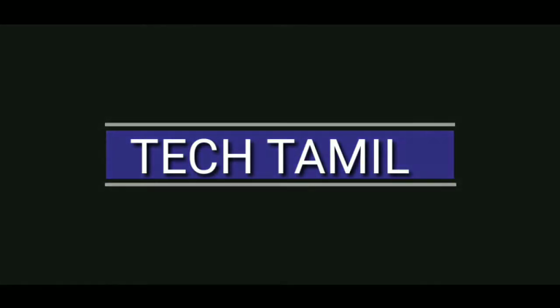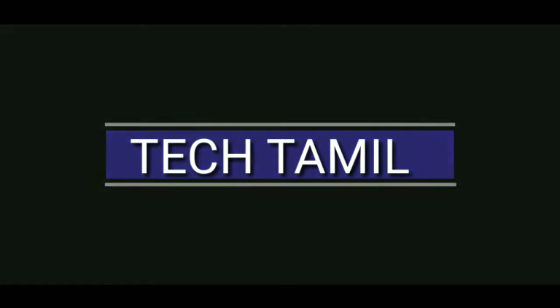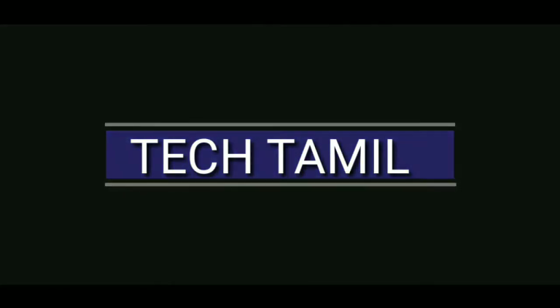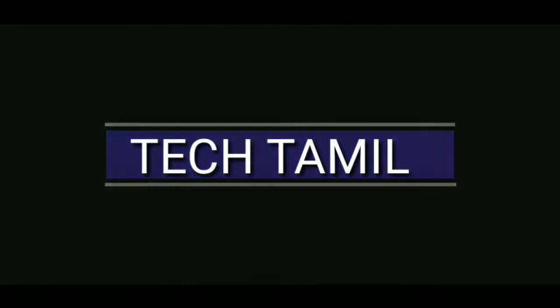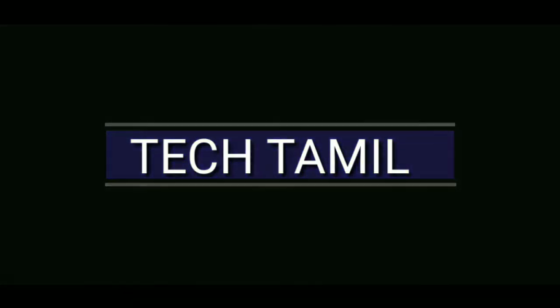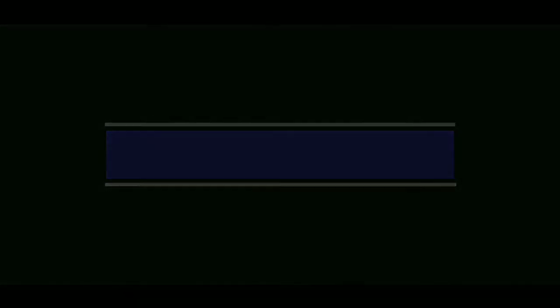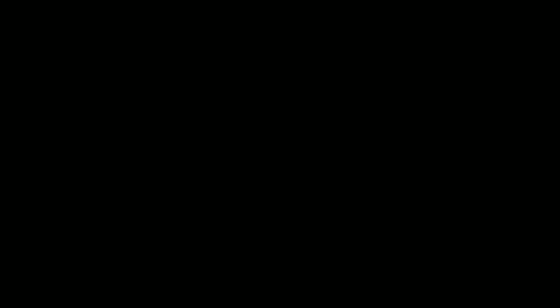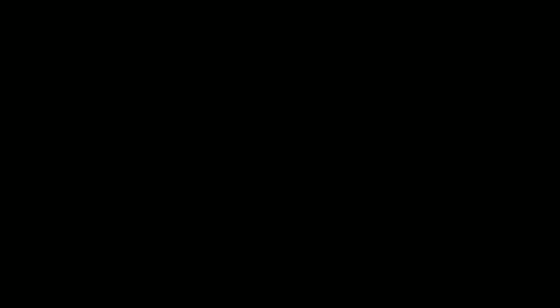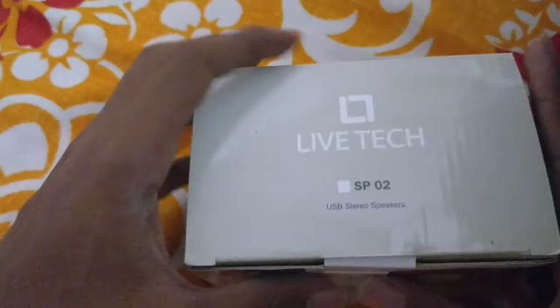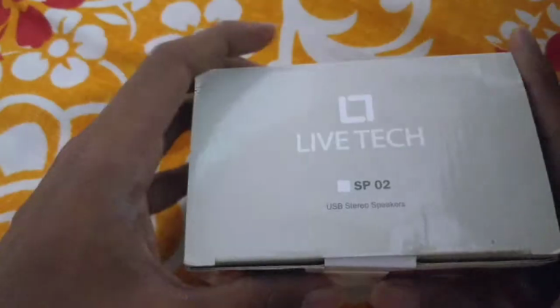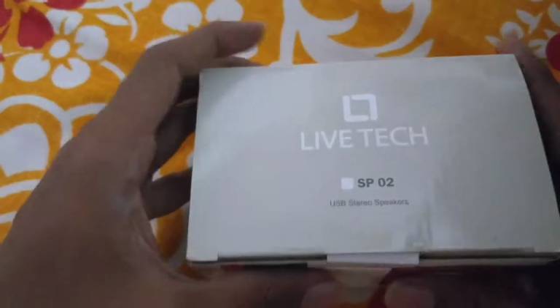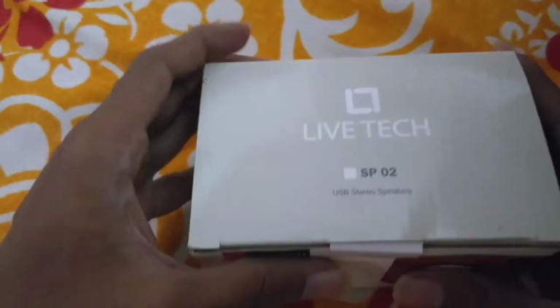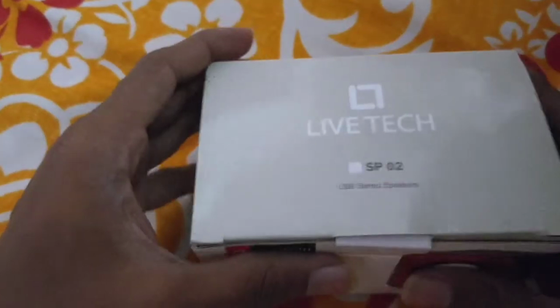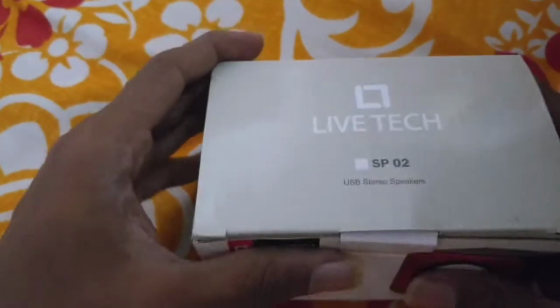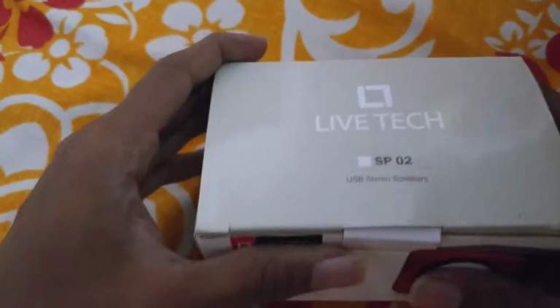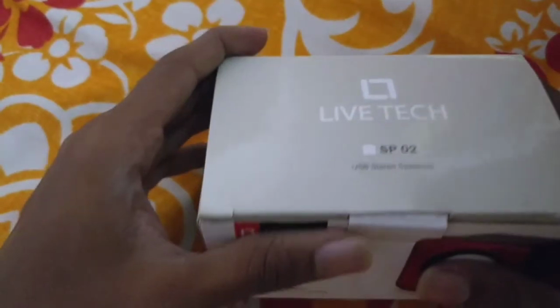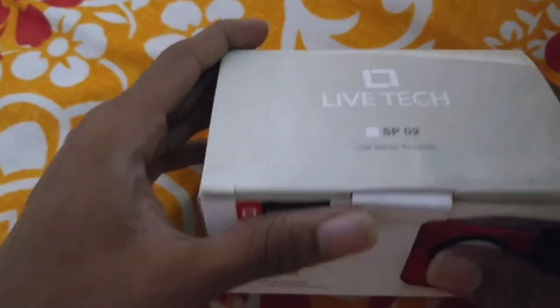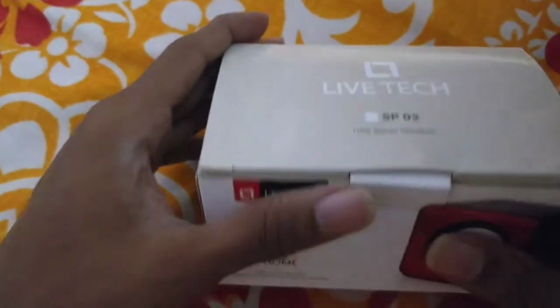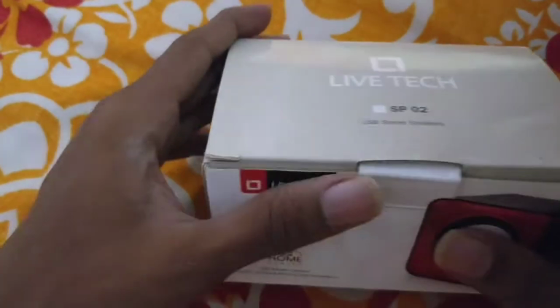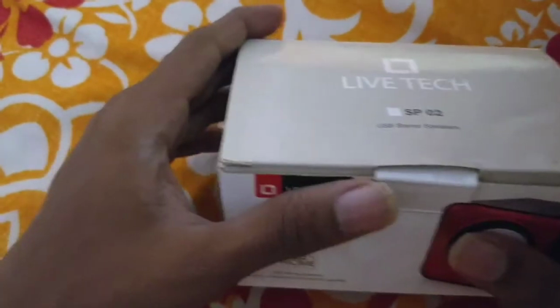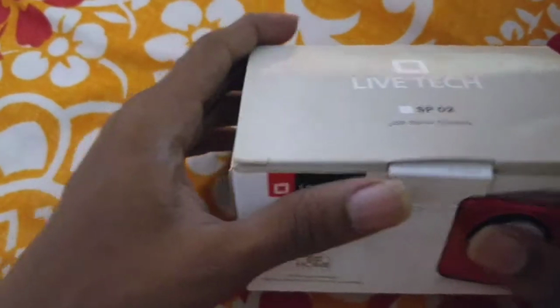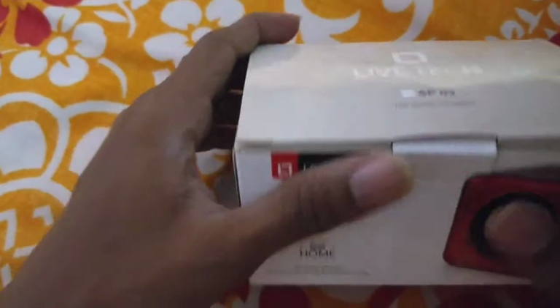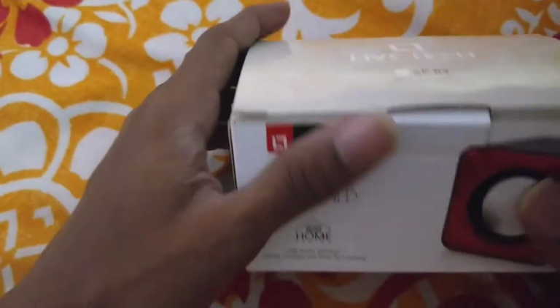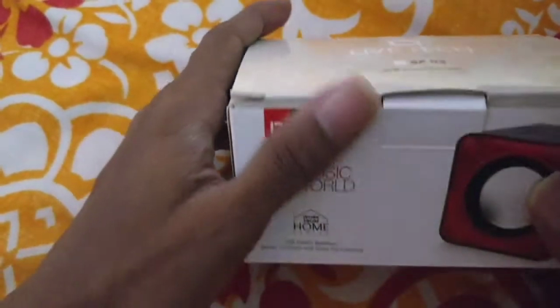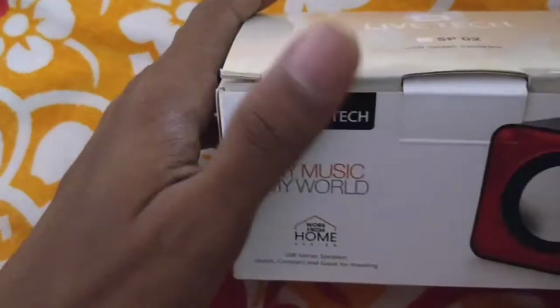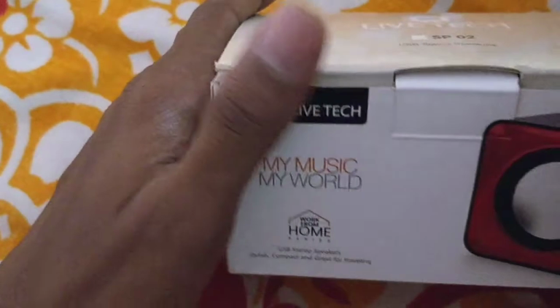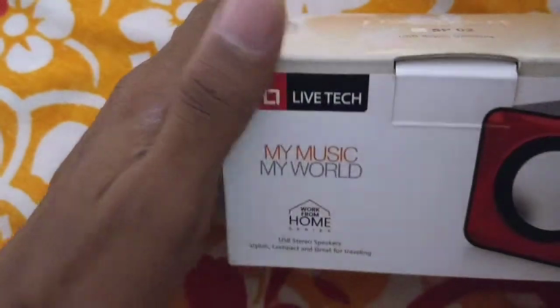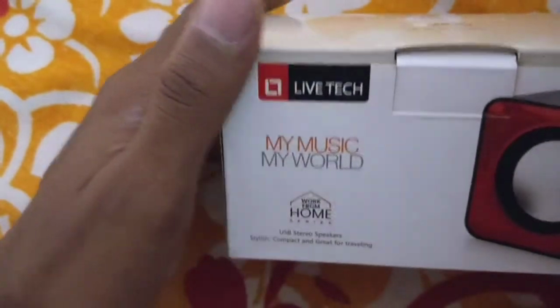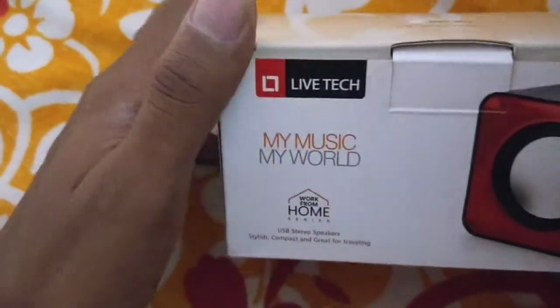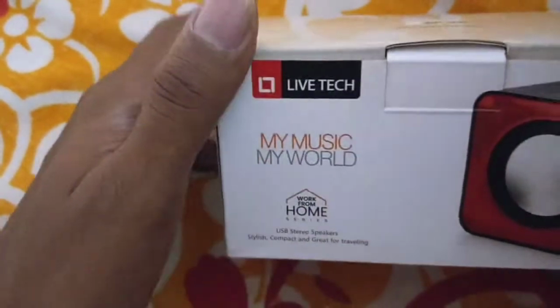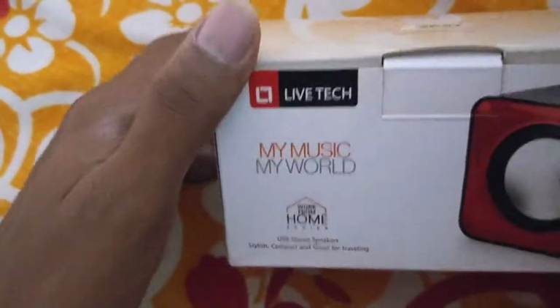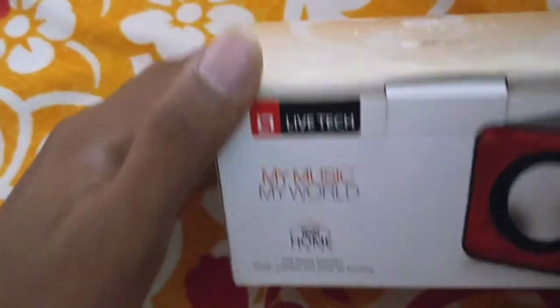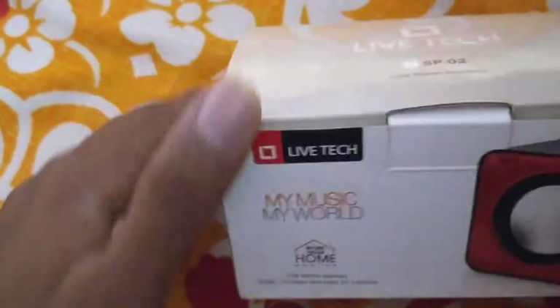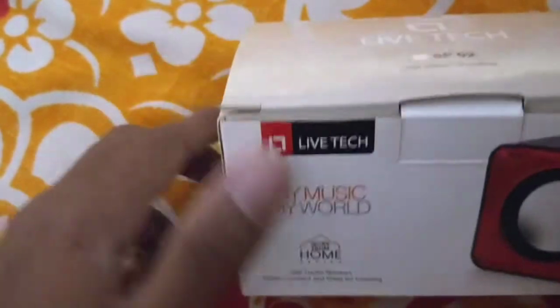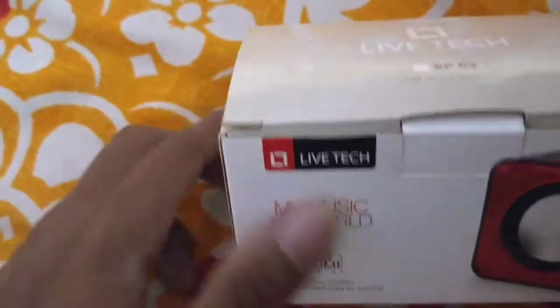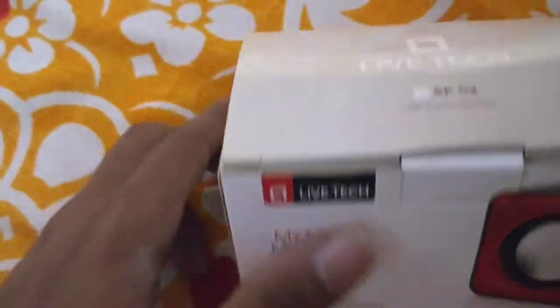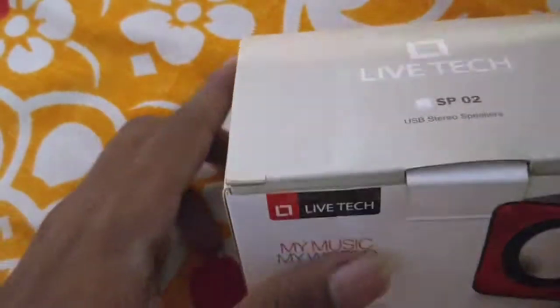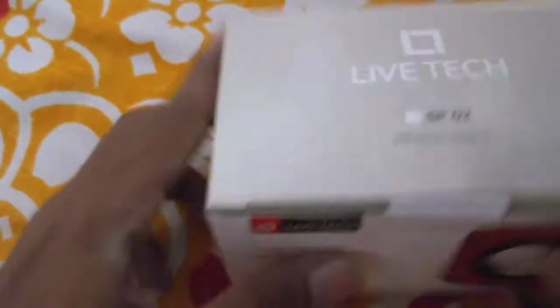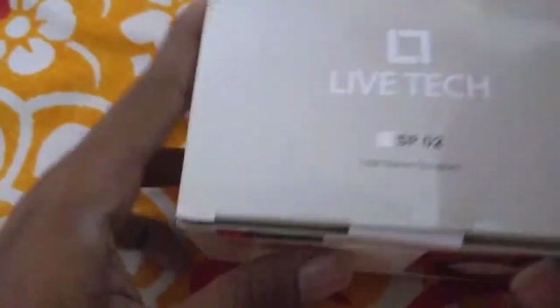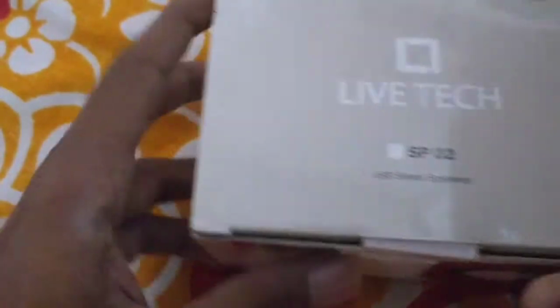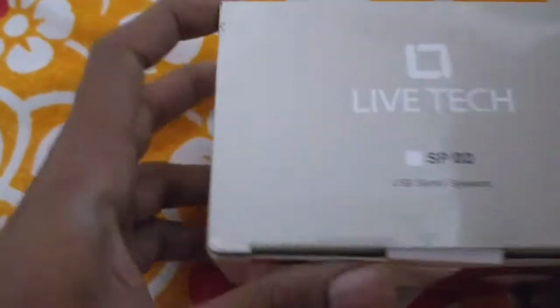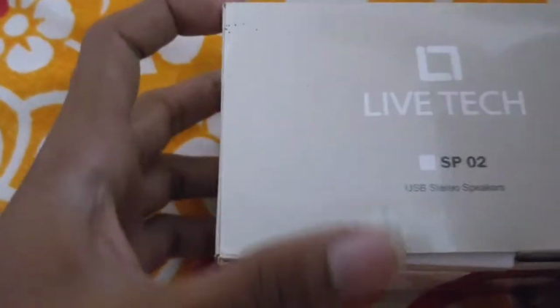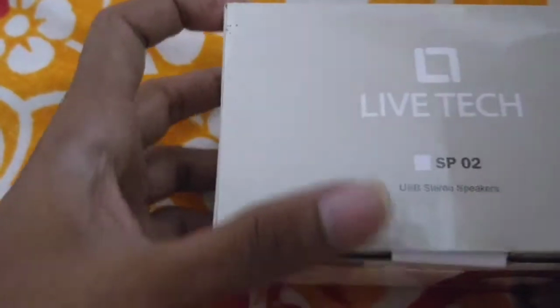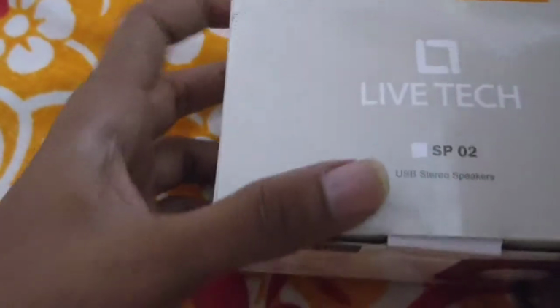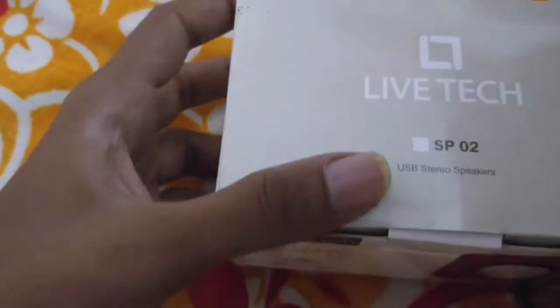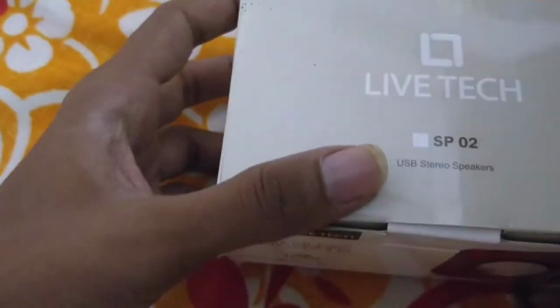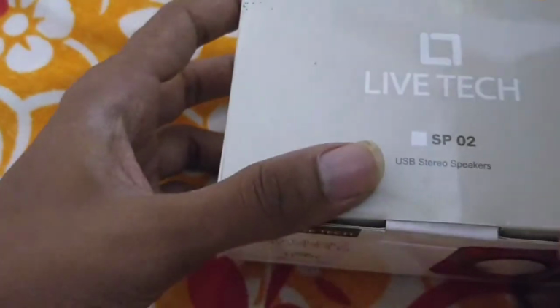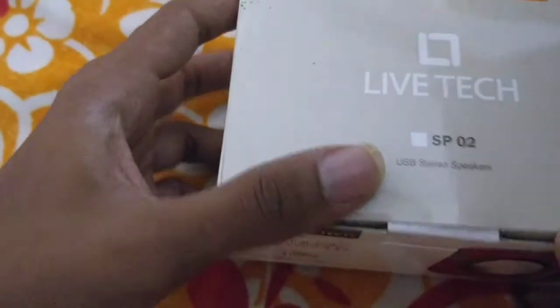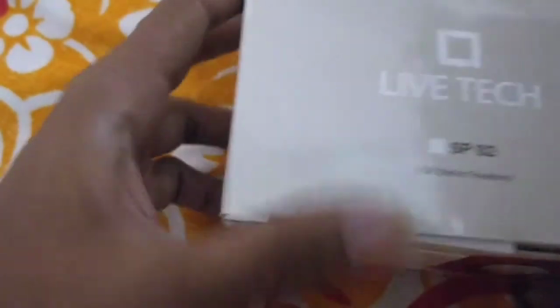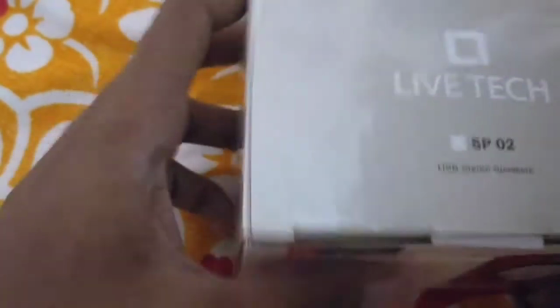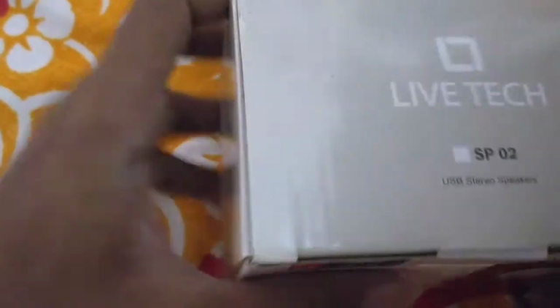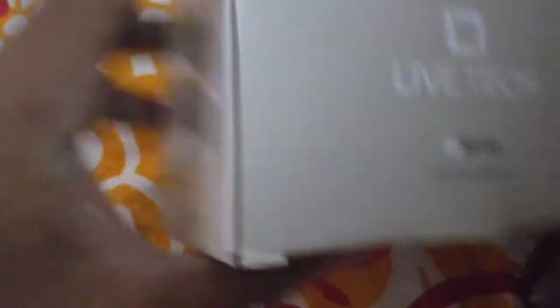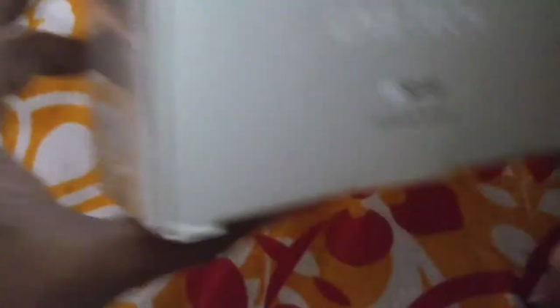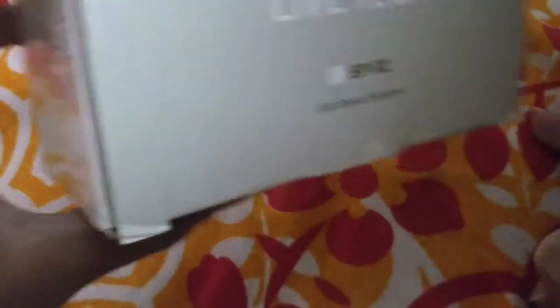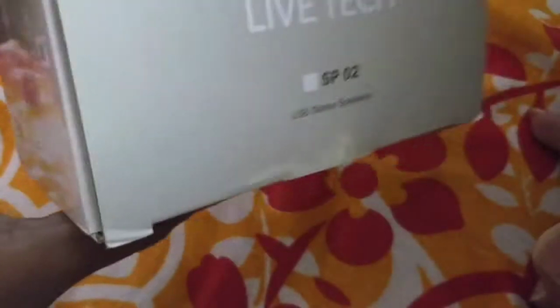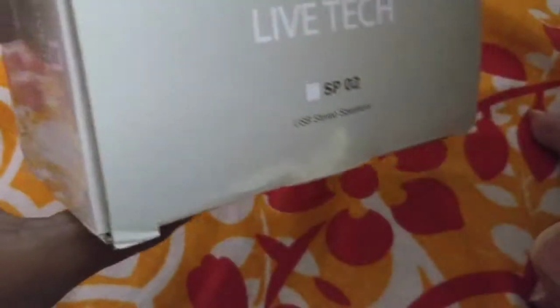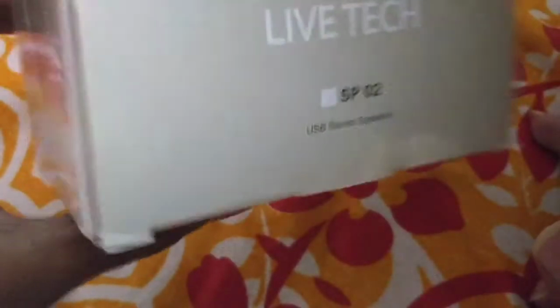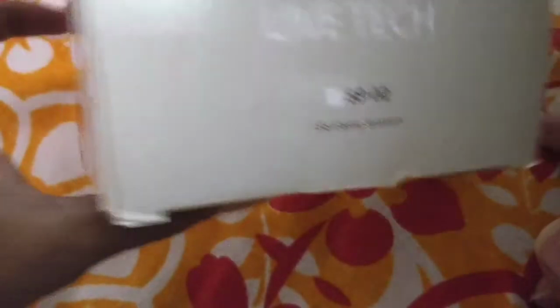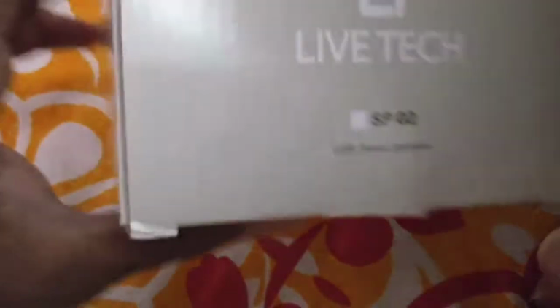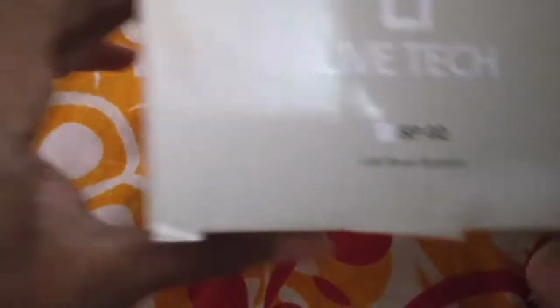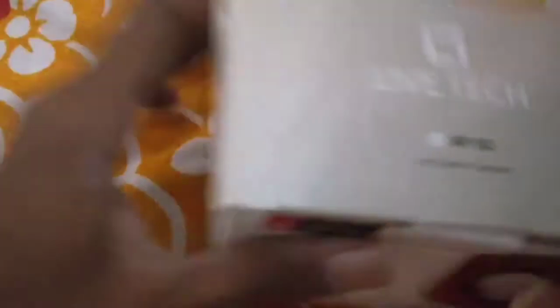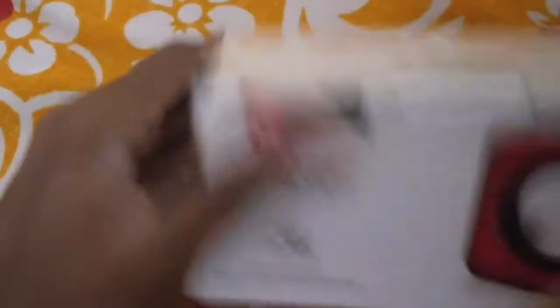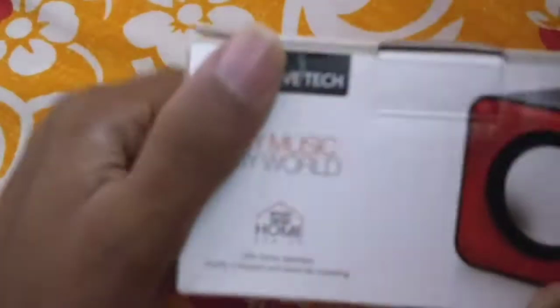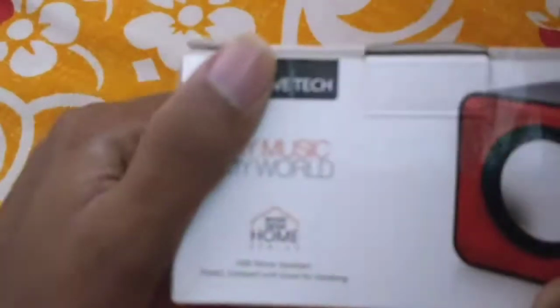Hello friends, welcome to my channel, Darkindle. In this video, we will review the laptop speaker.